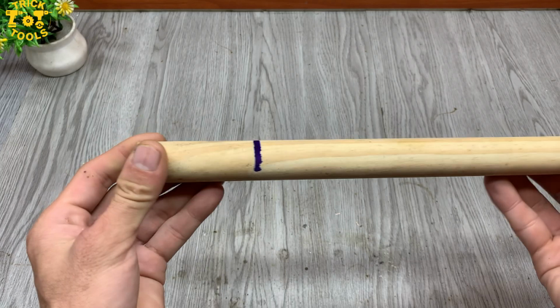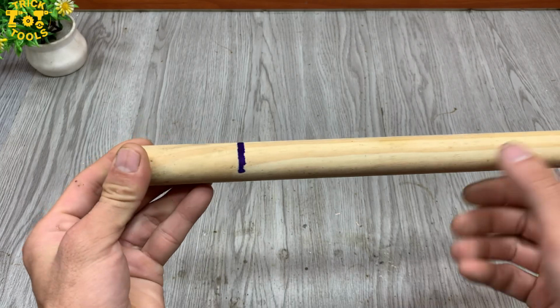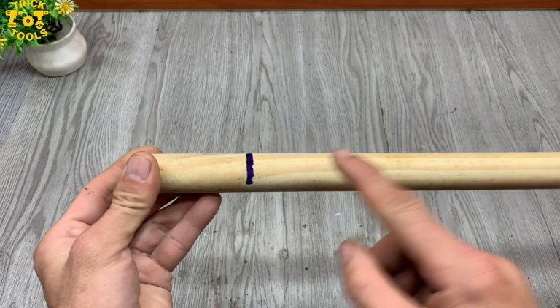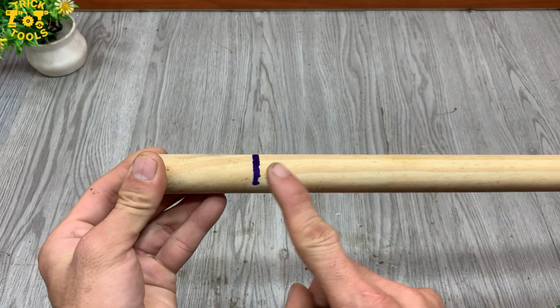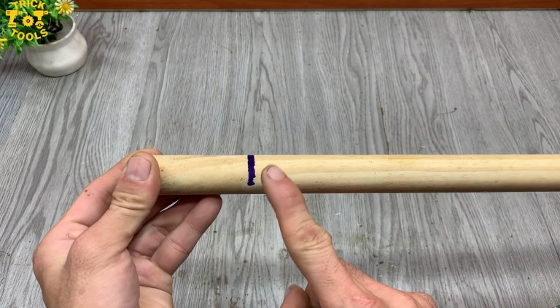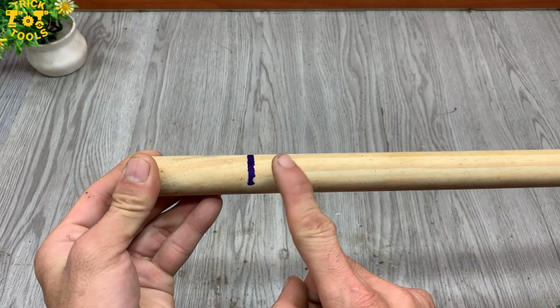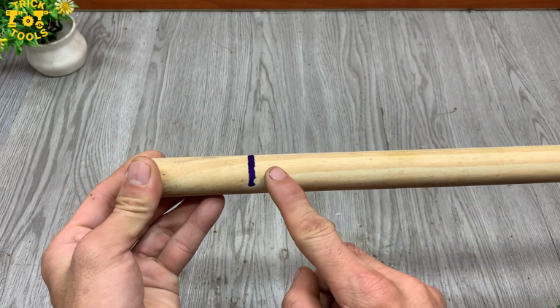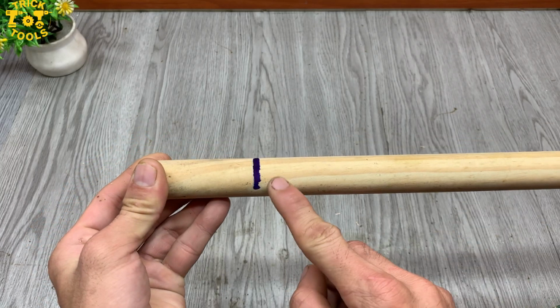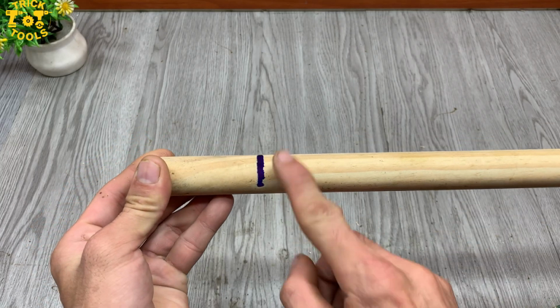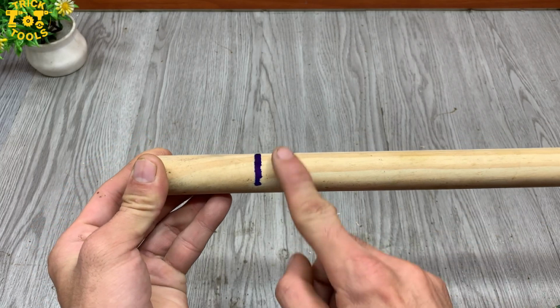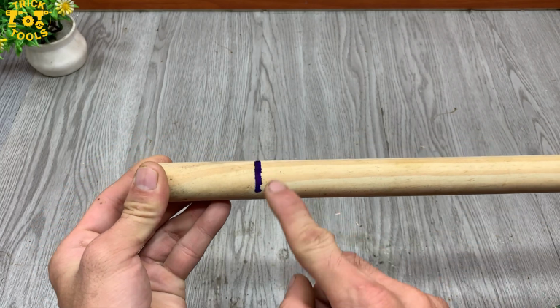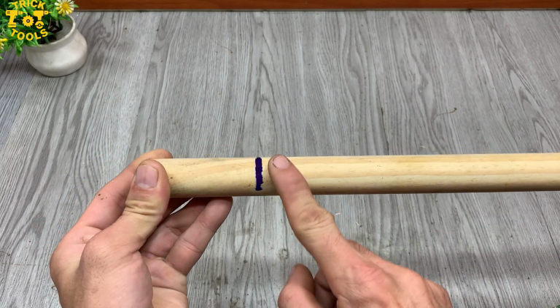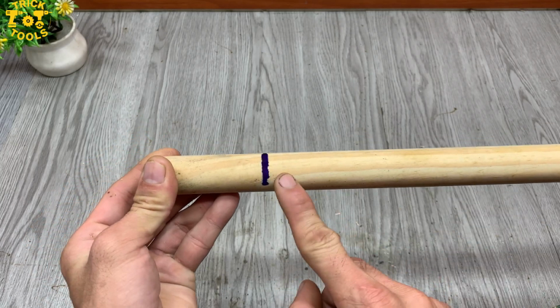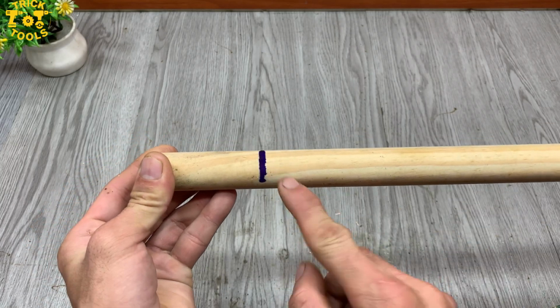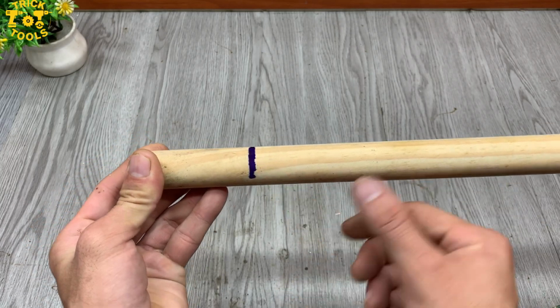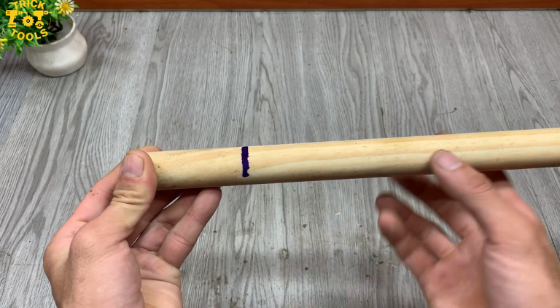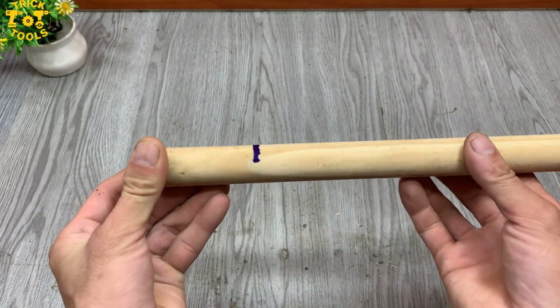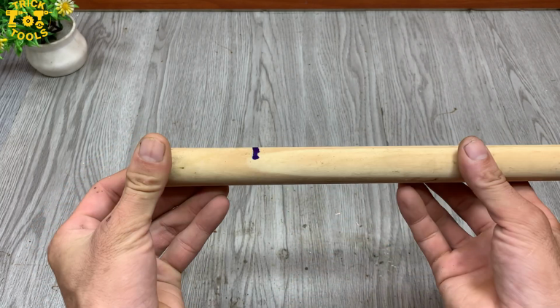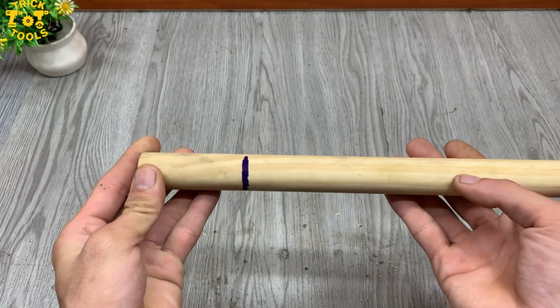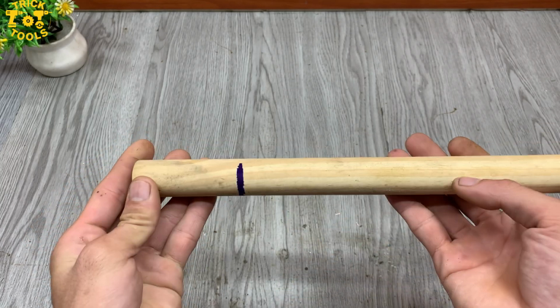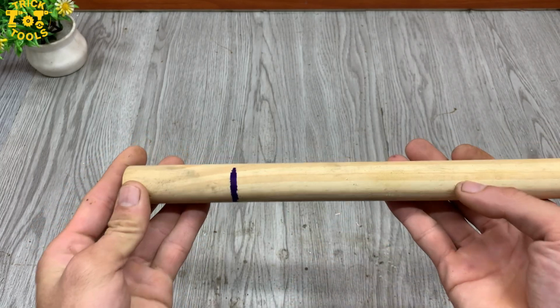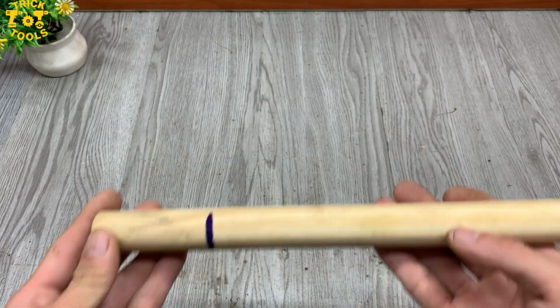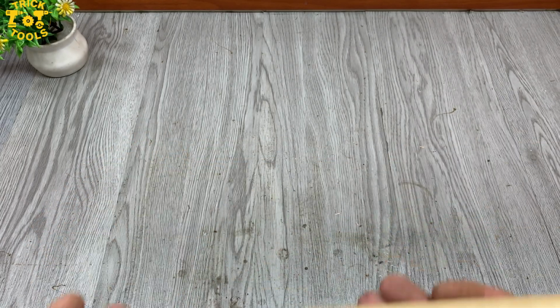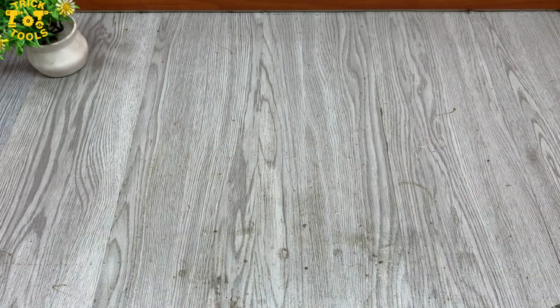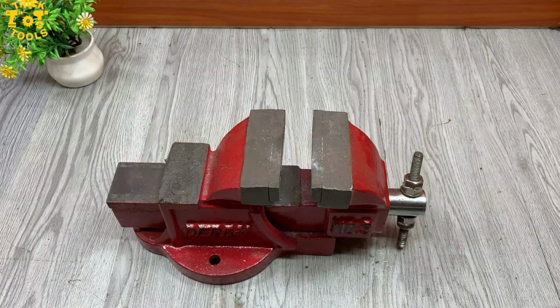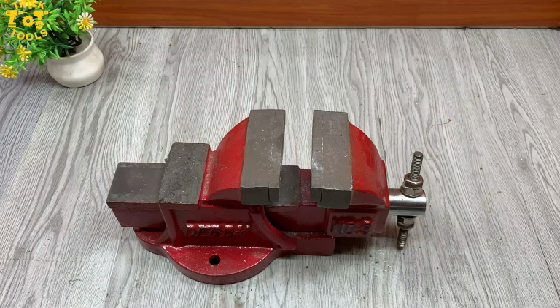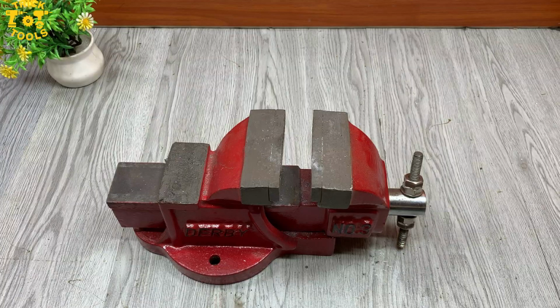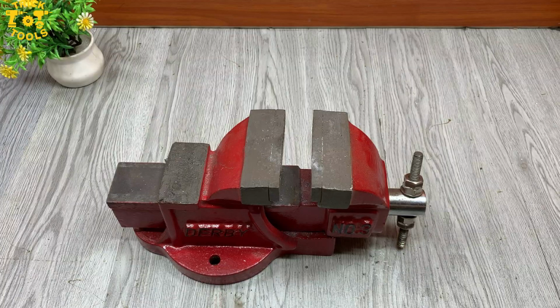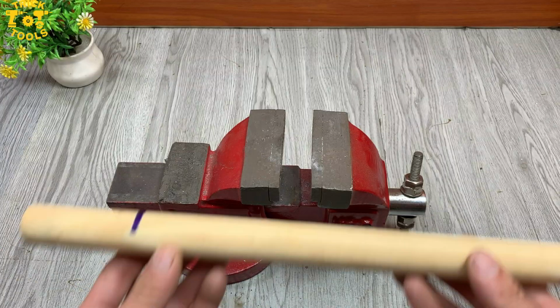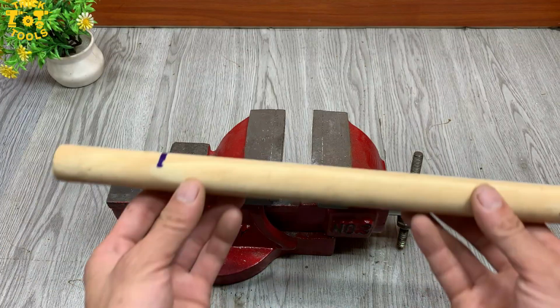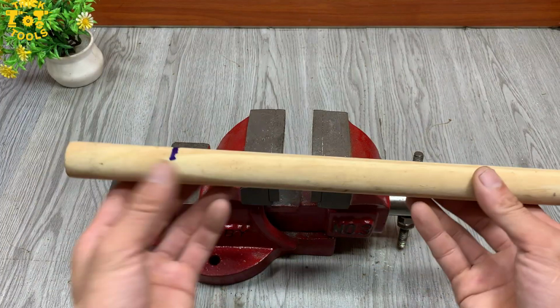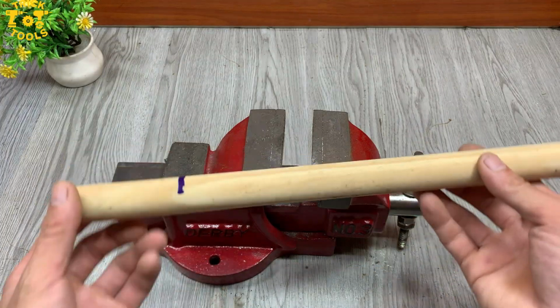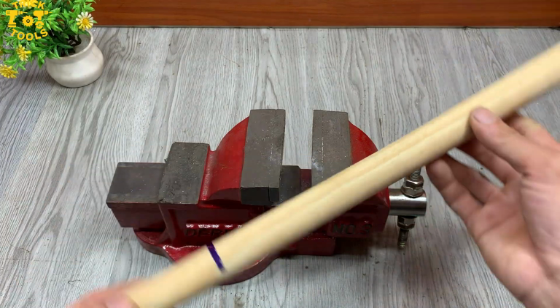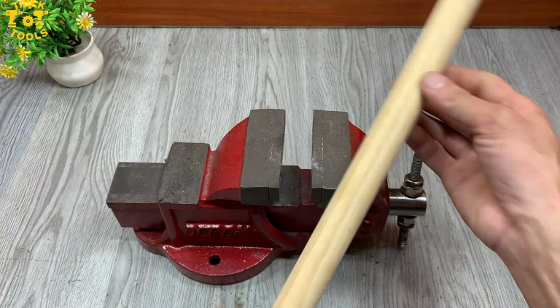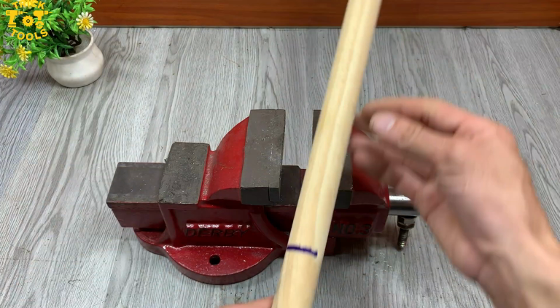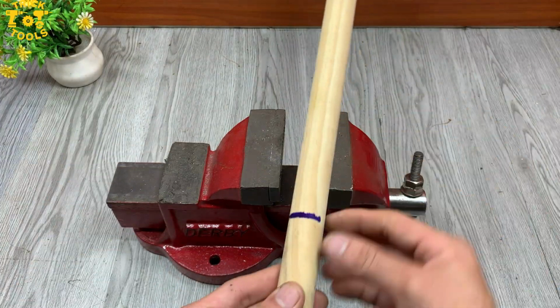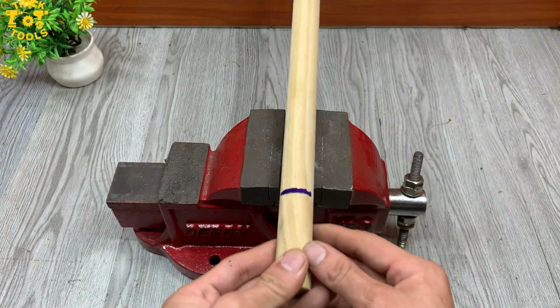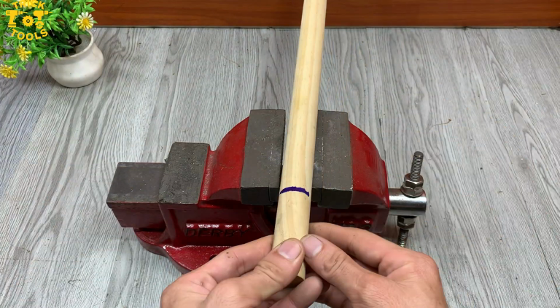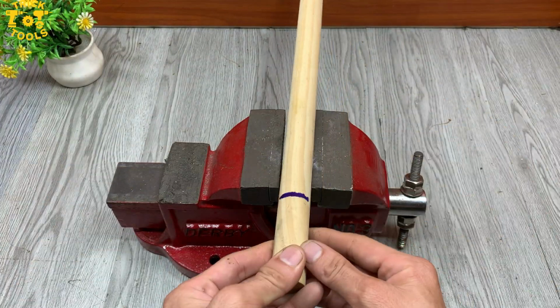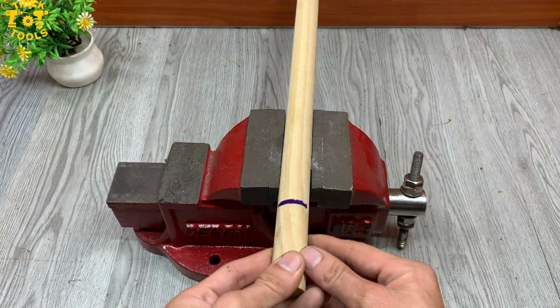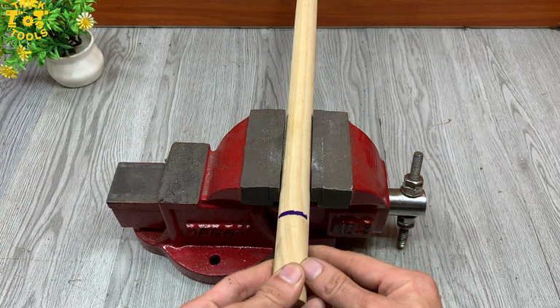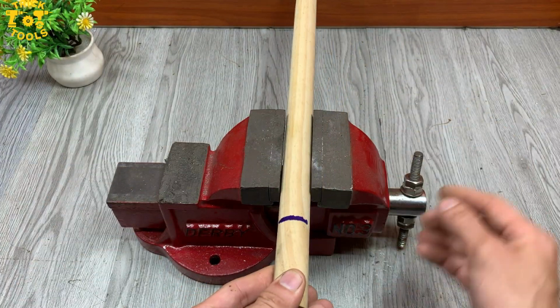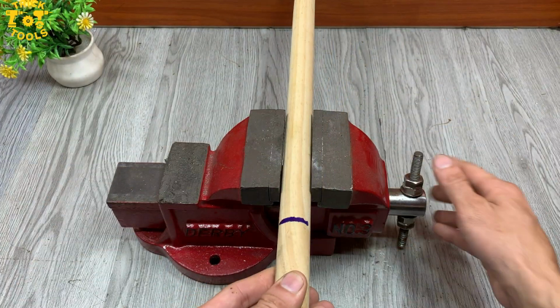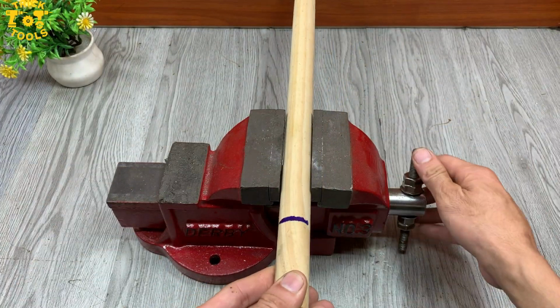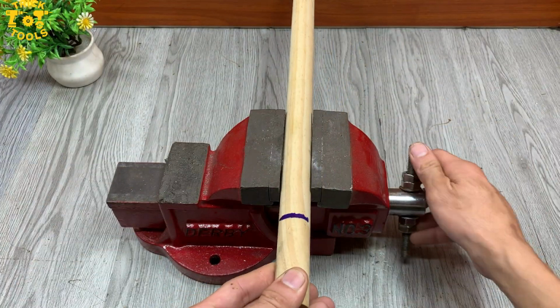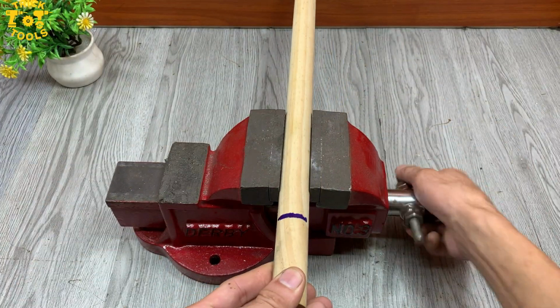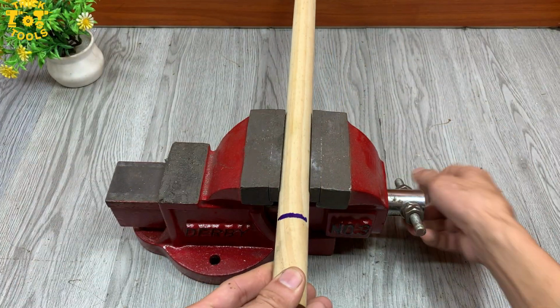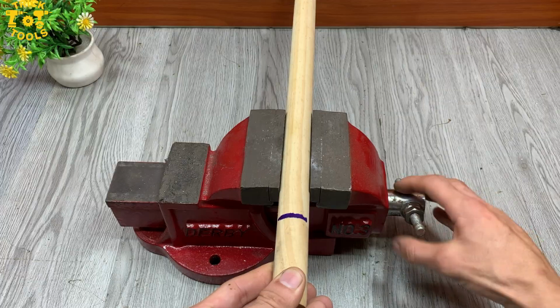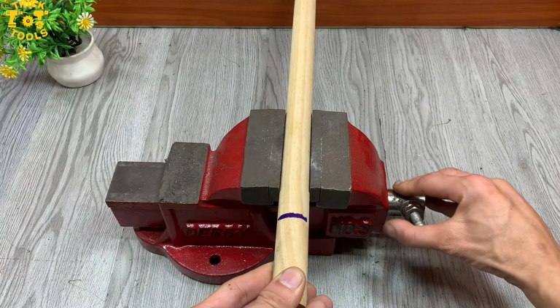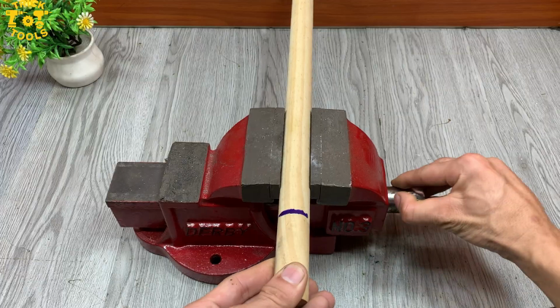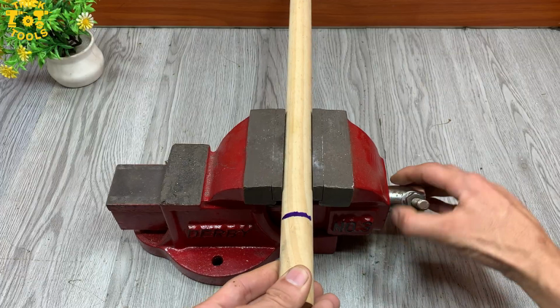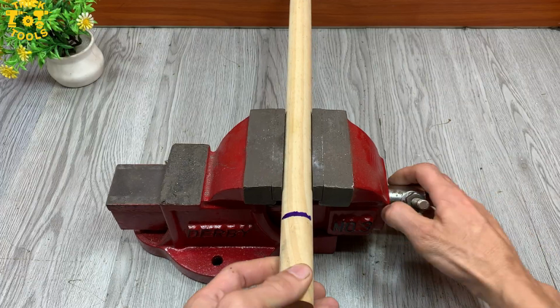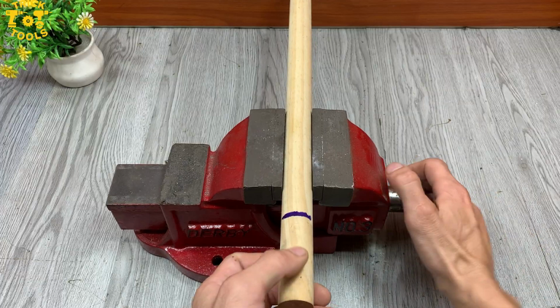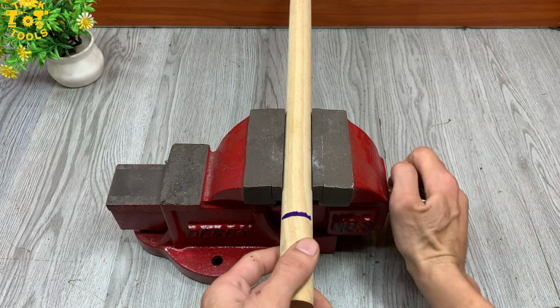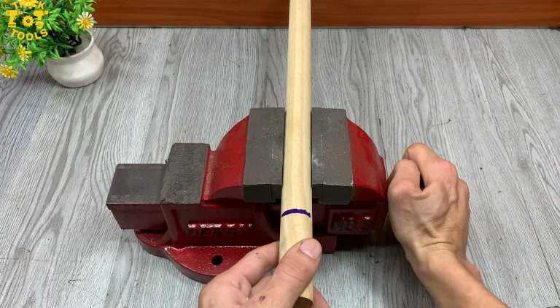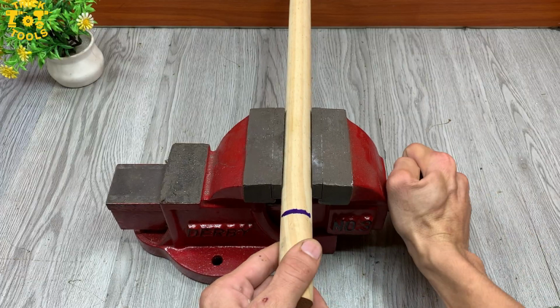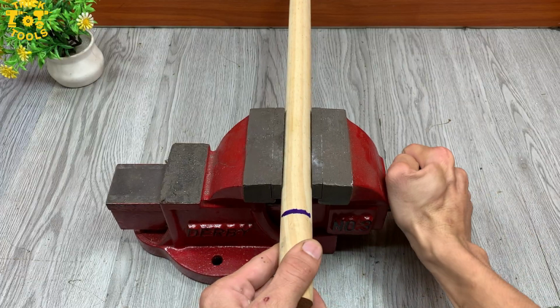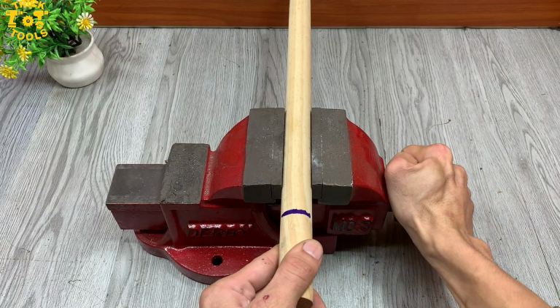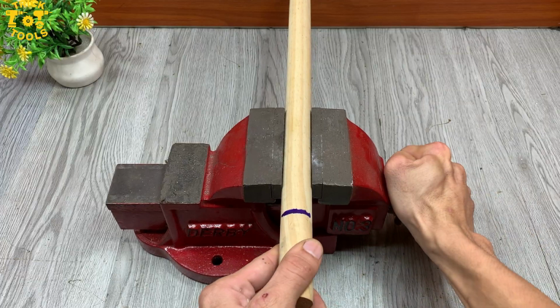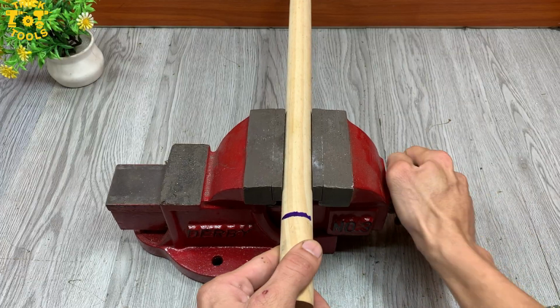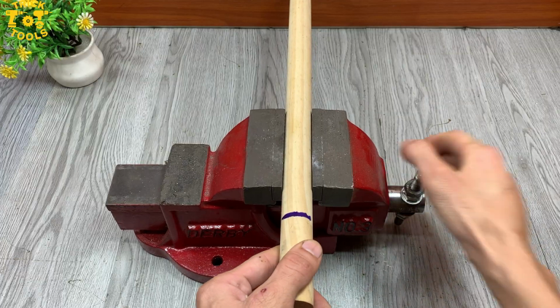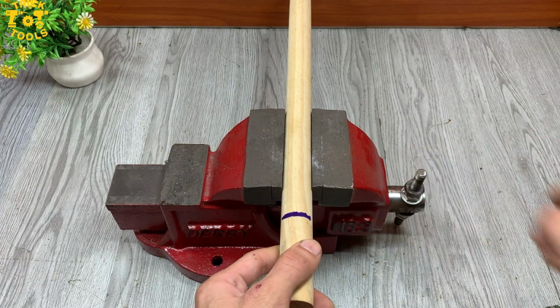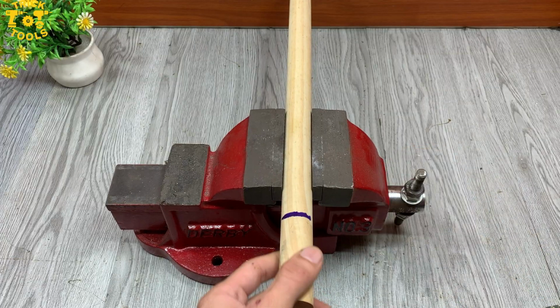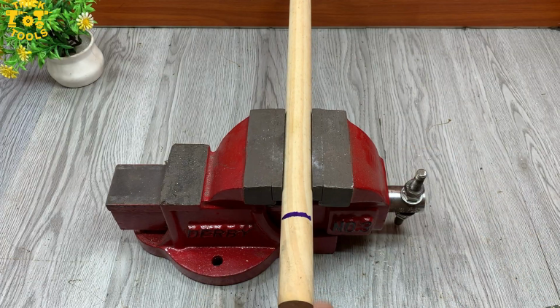Sometimes the smallest parts make the biggest difference. It's amazing how simple design can be so powerful.